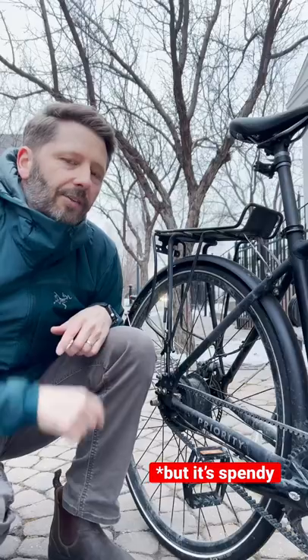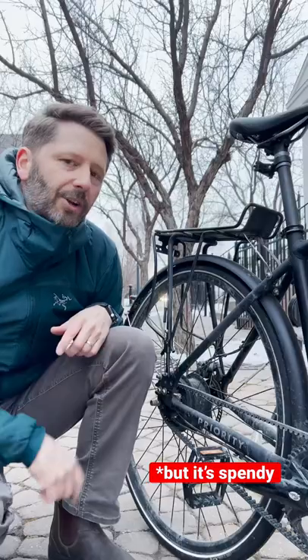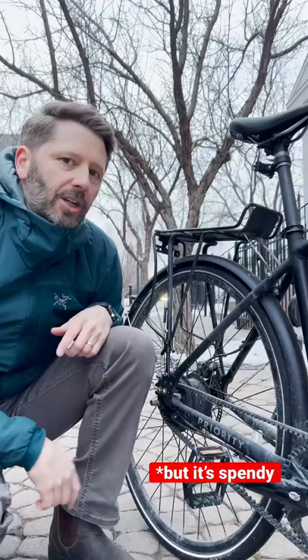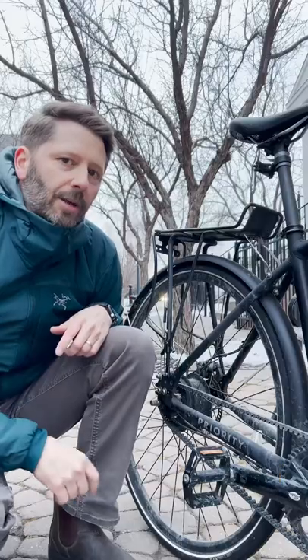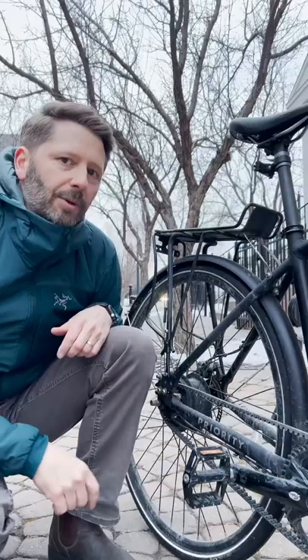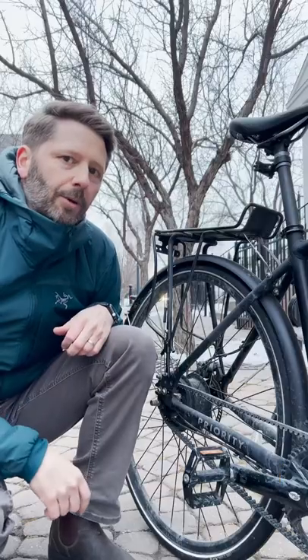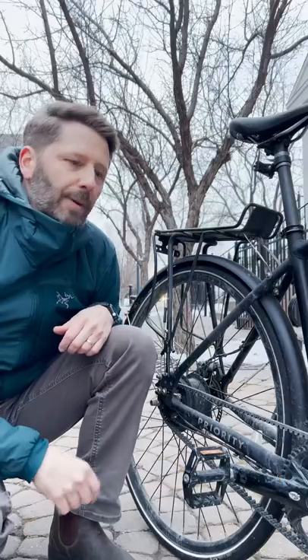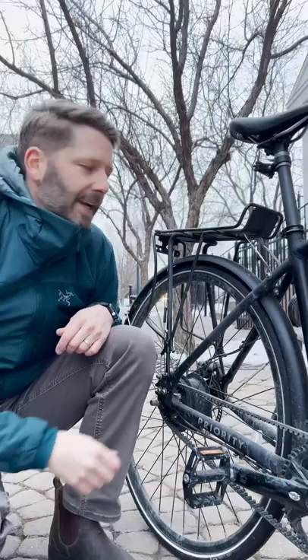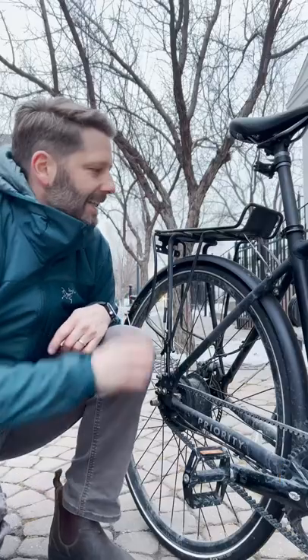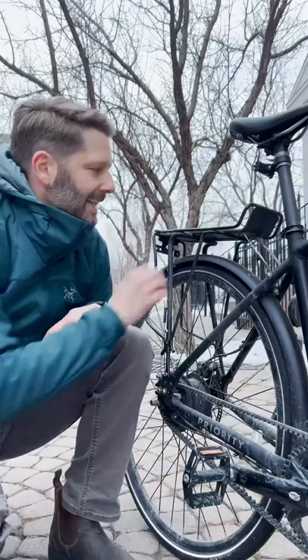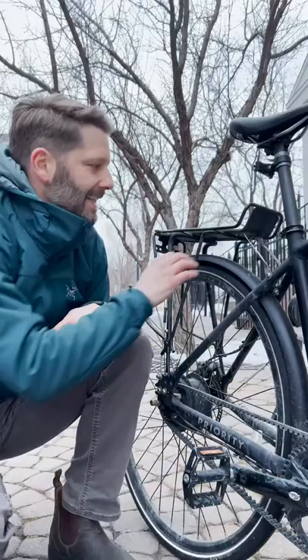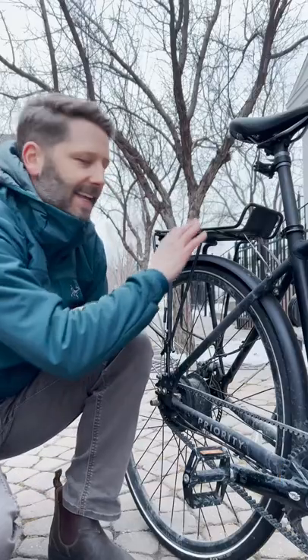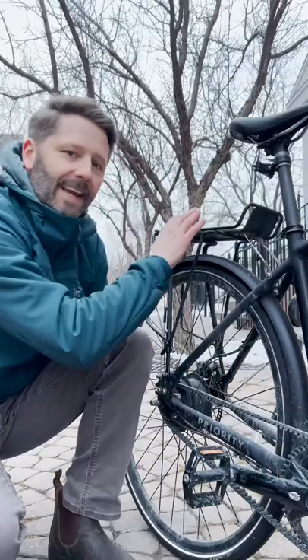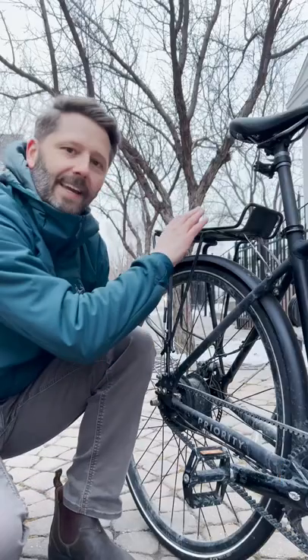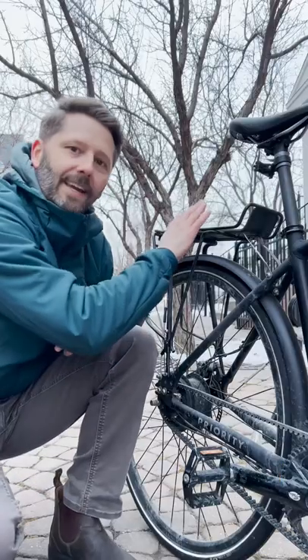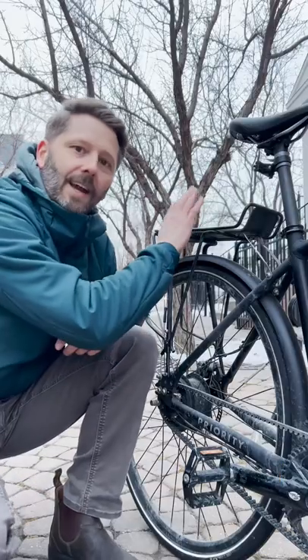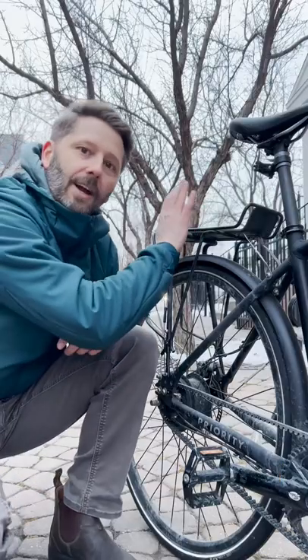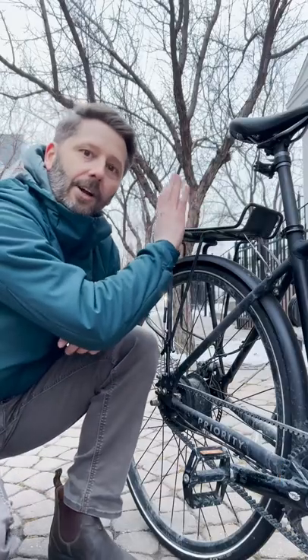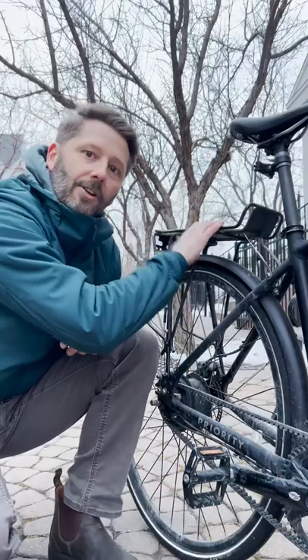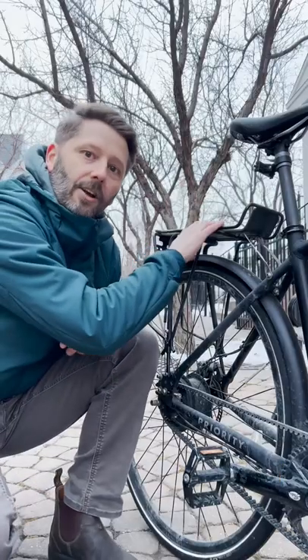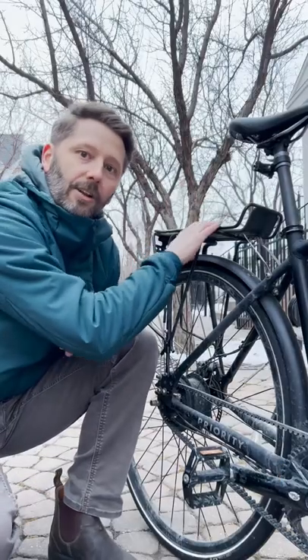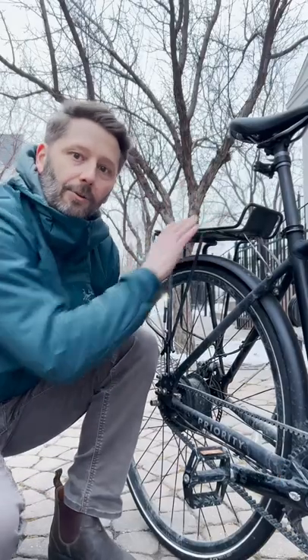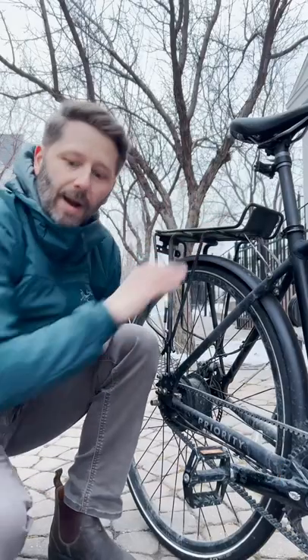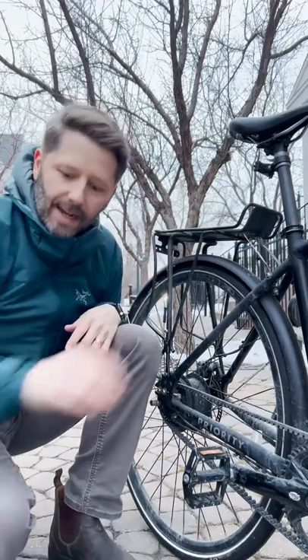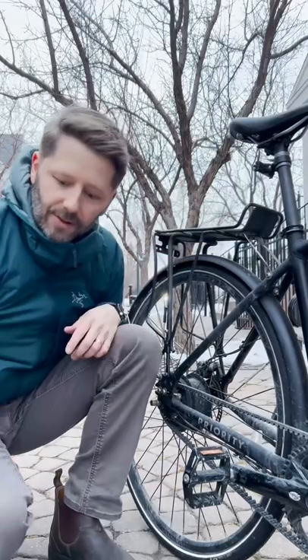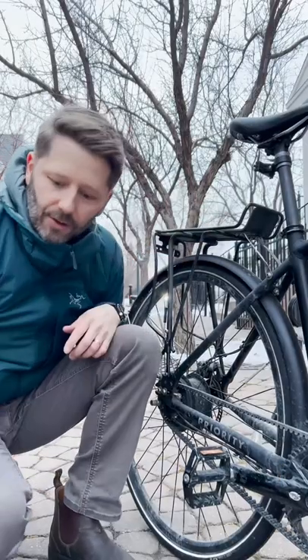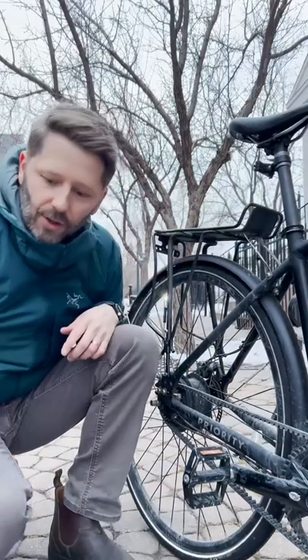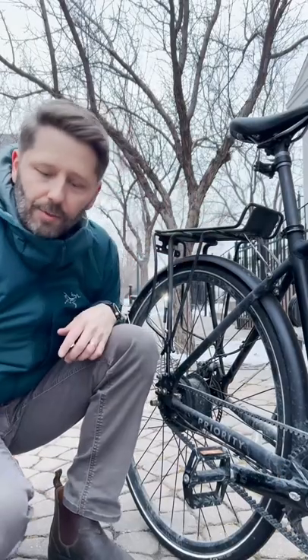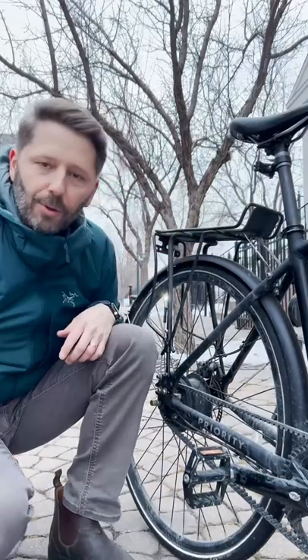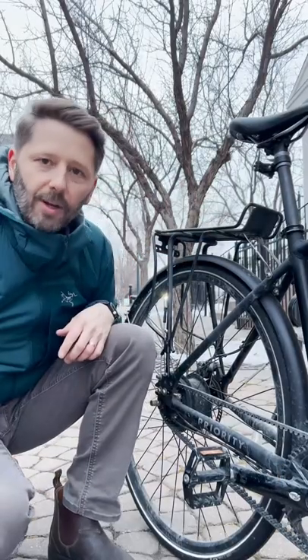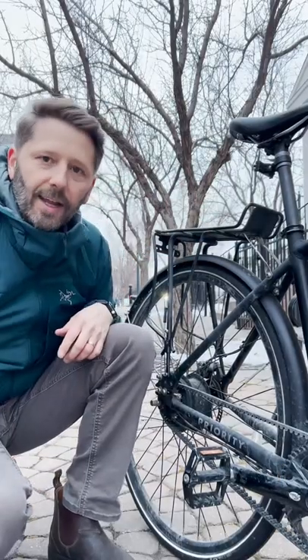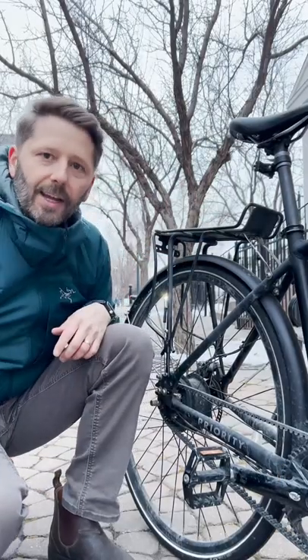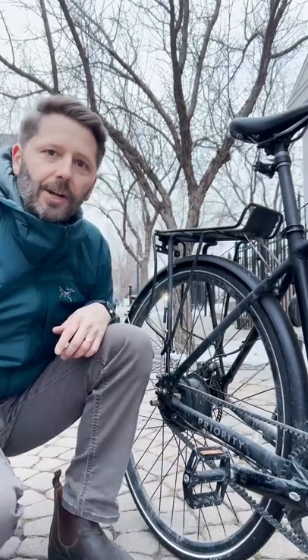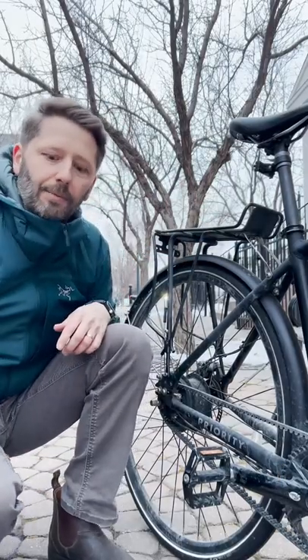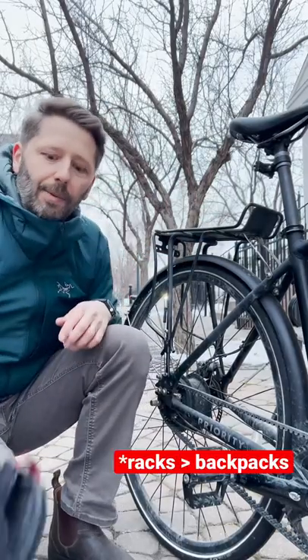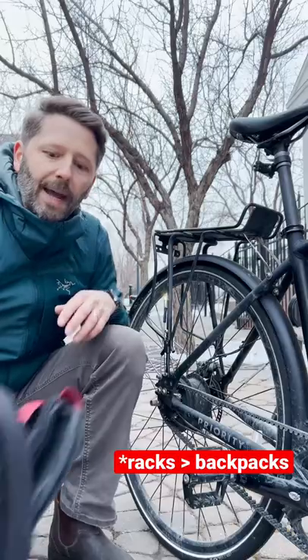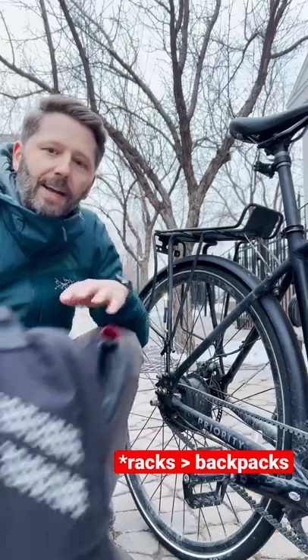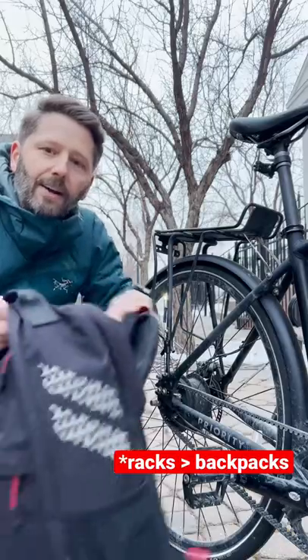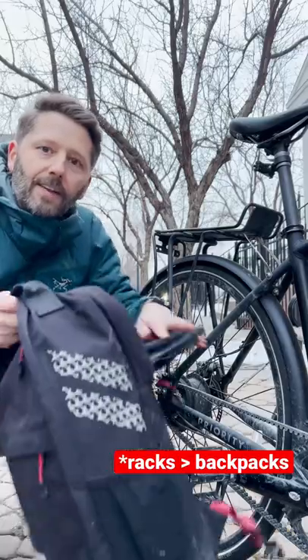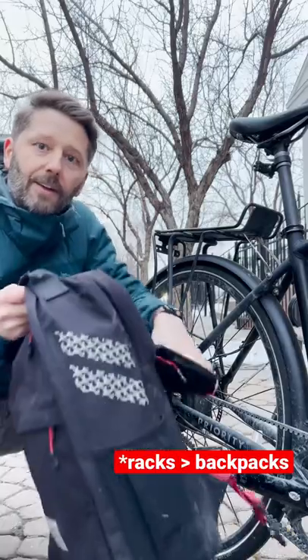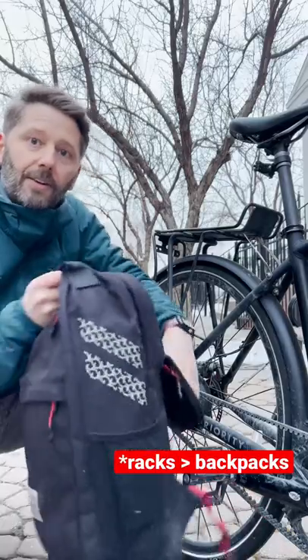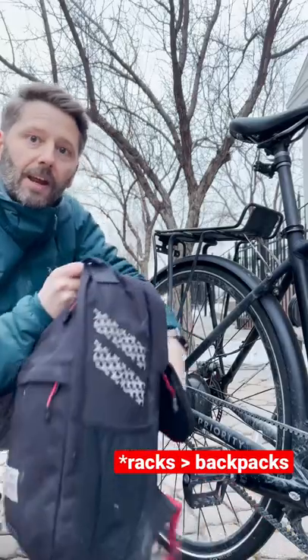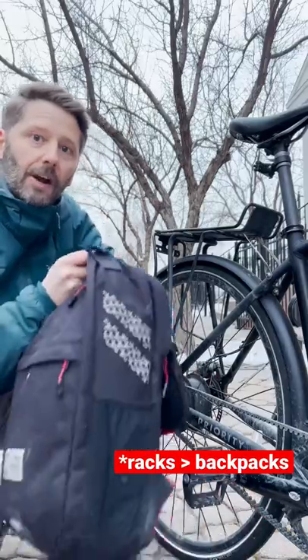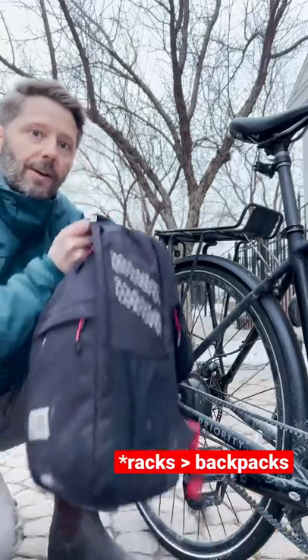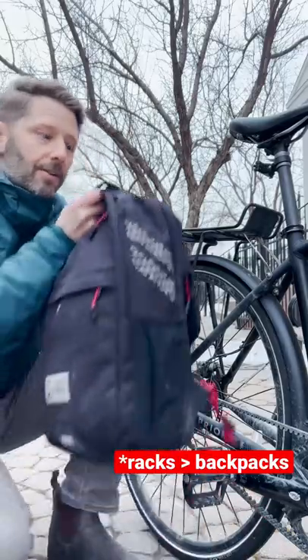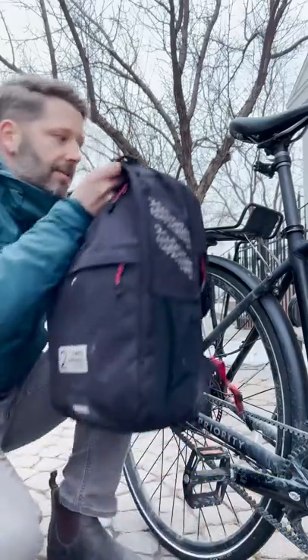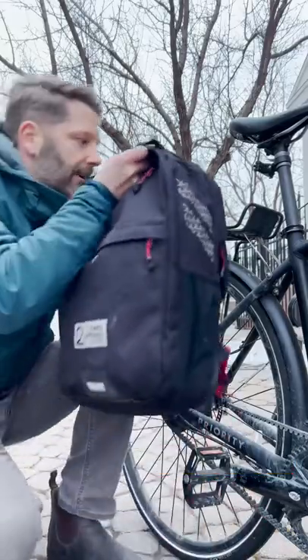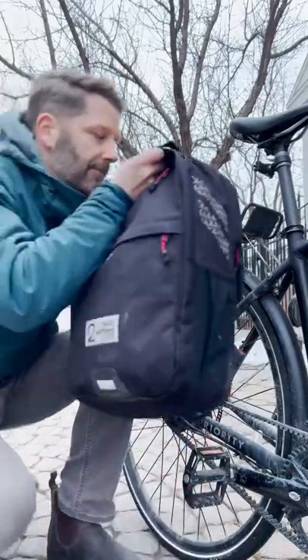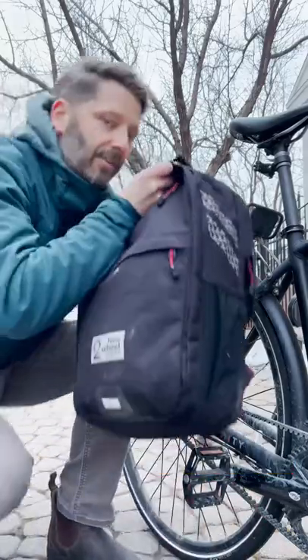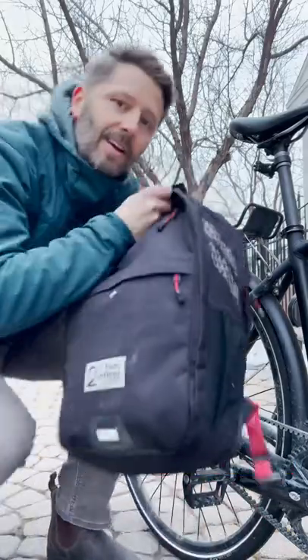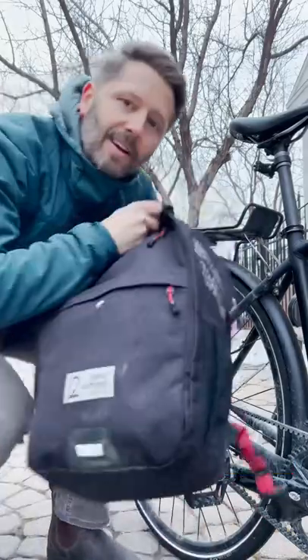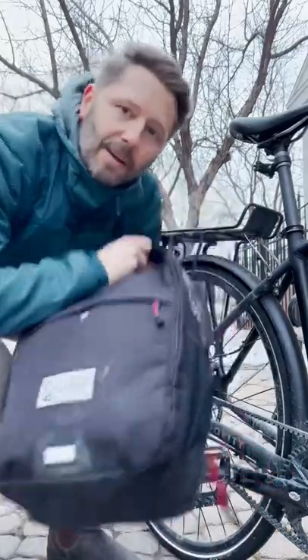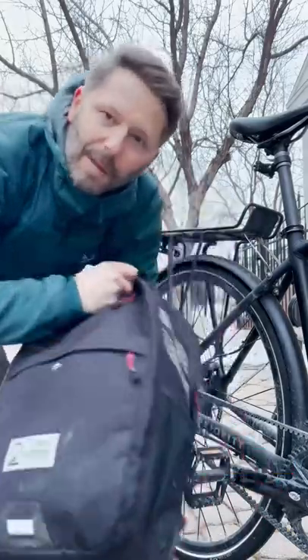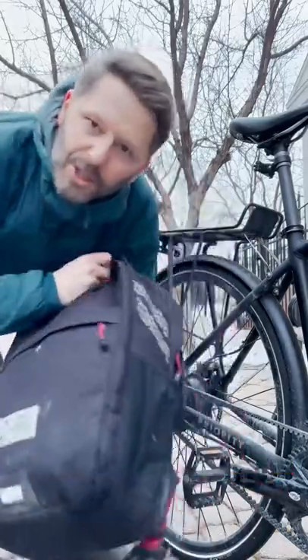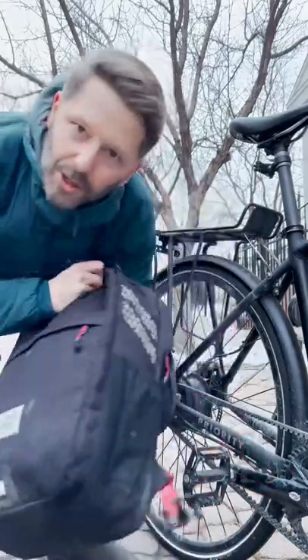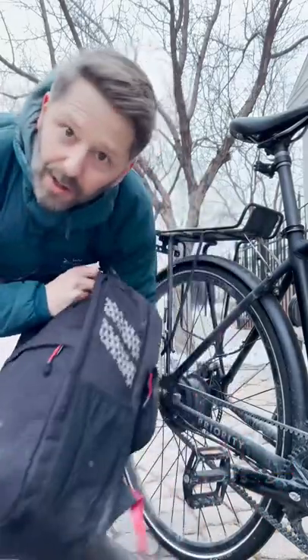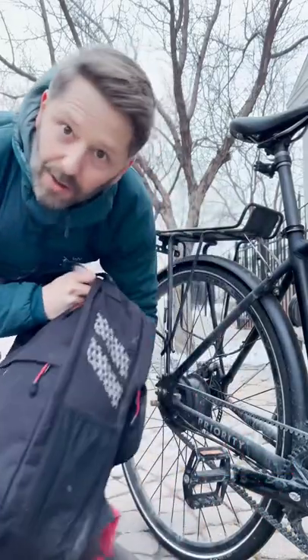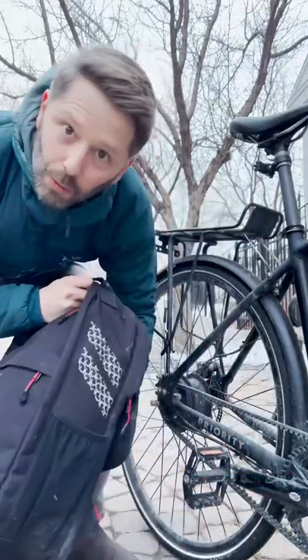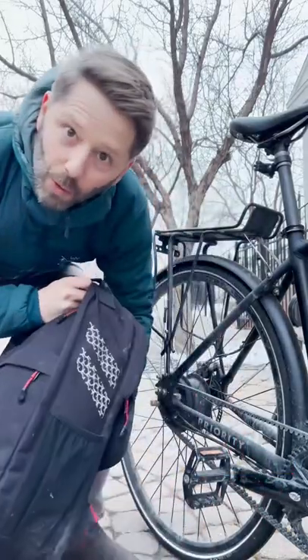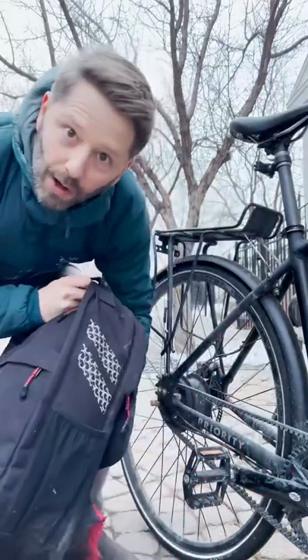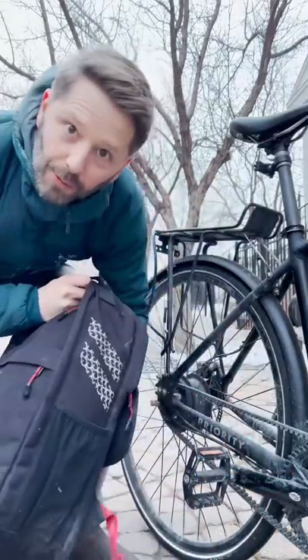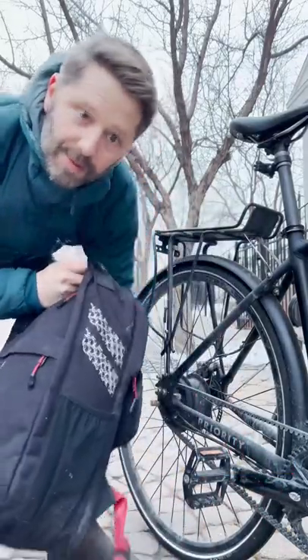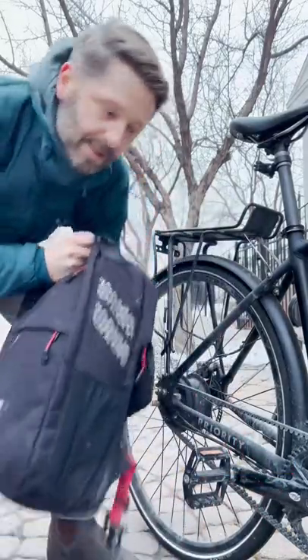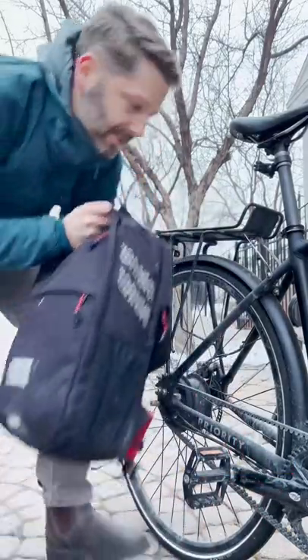Every good commuter bike needs a solid rack so you can put a good bag on there to carry your stuff. Make sure it's water resistant.